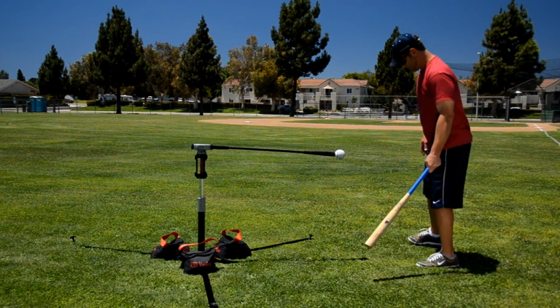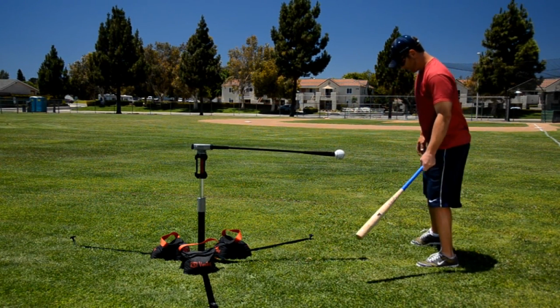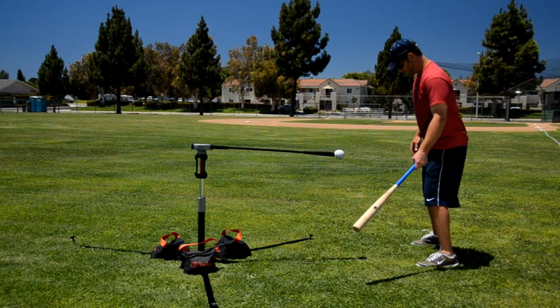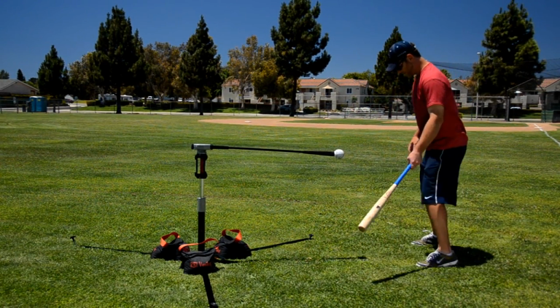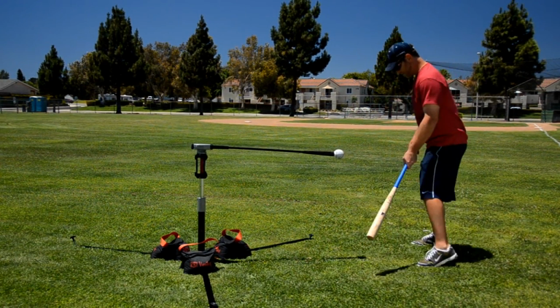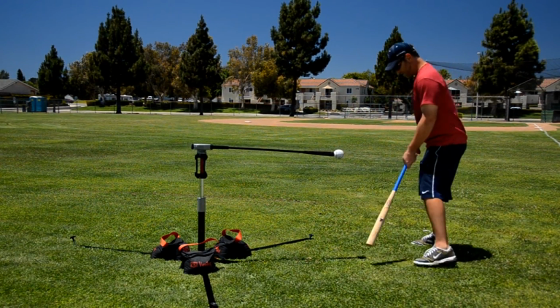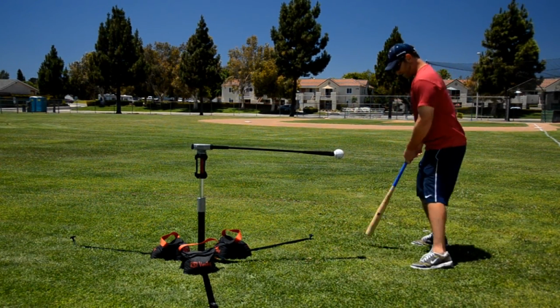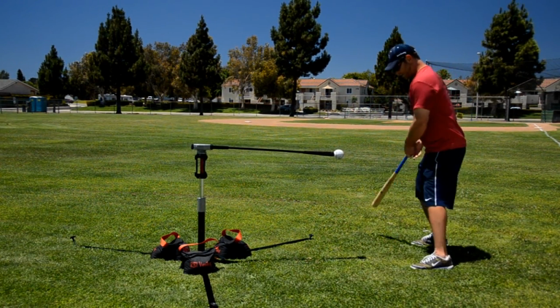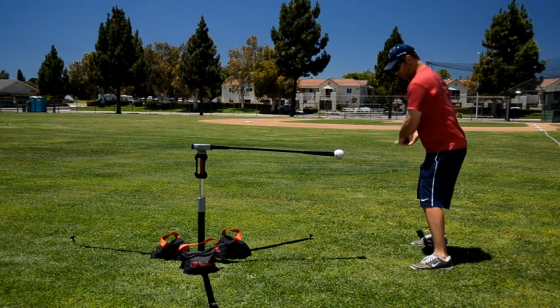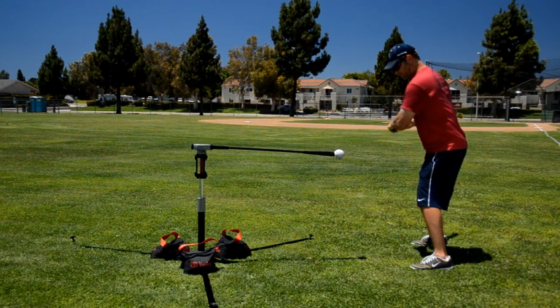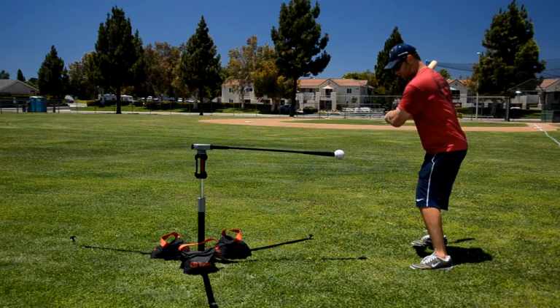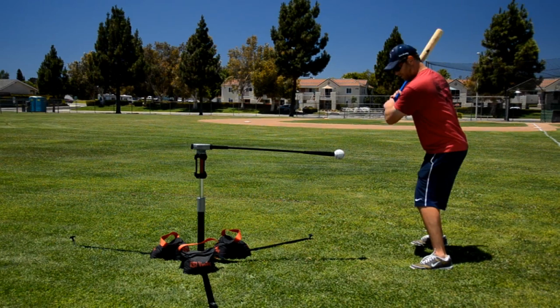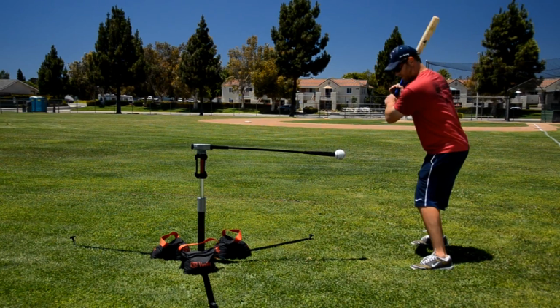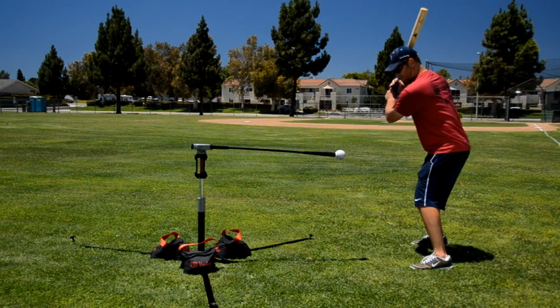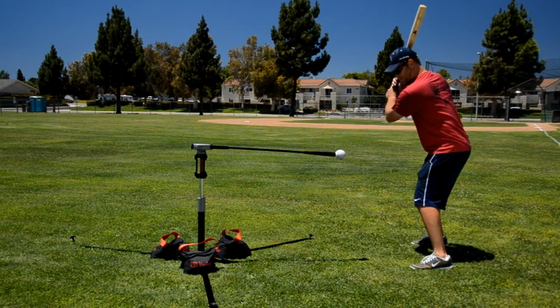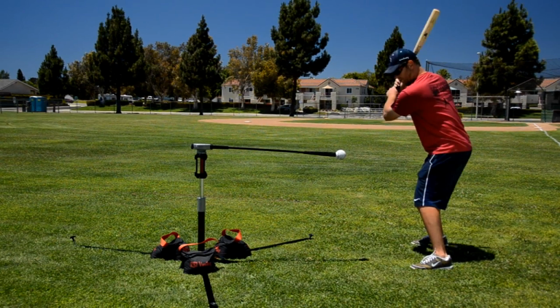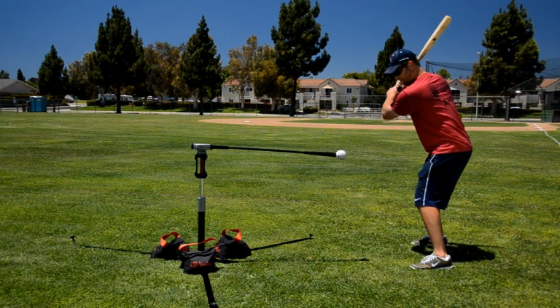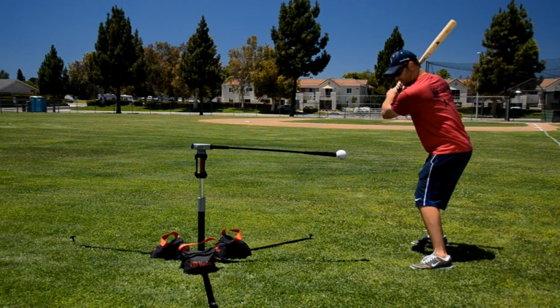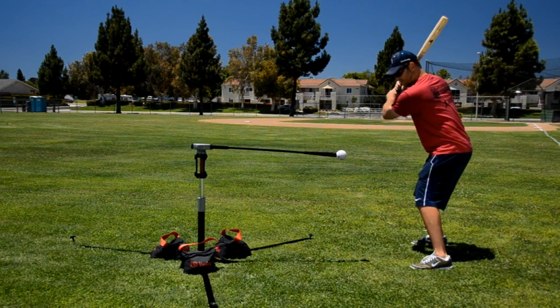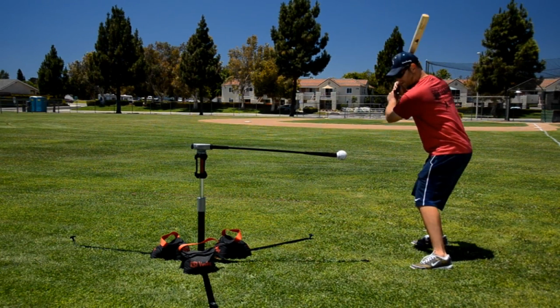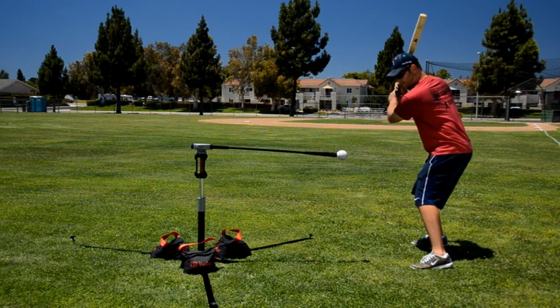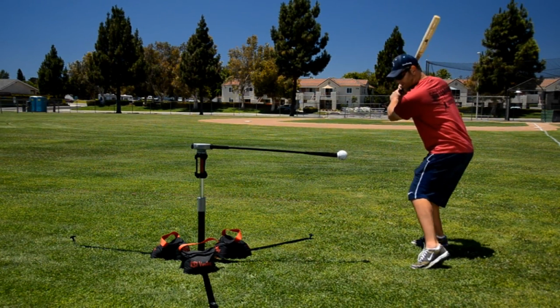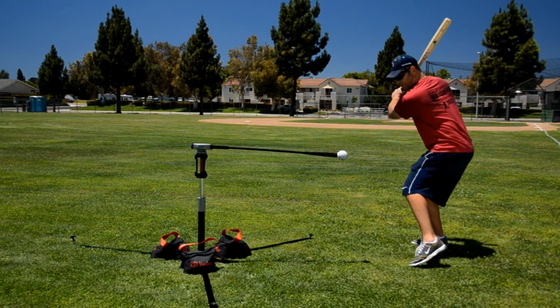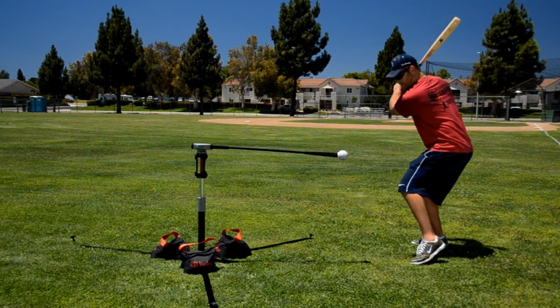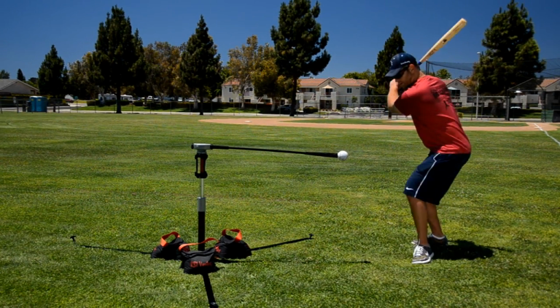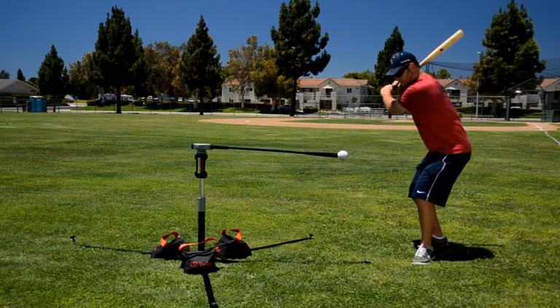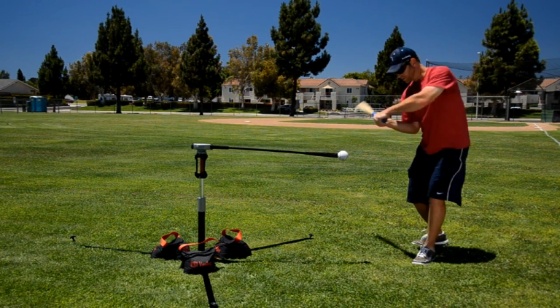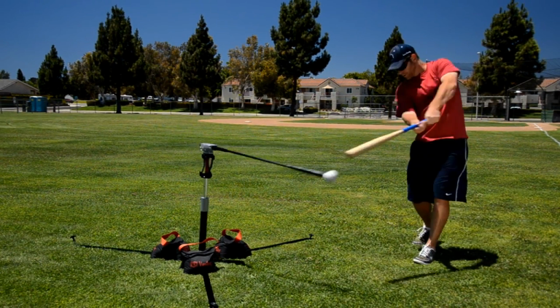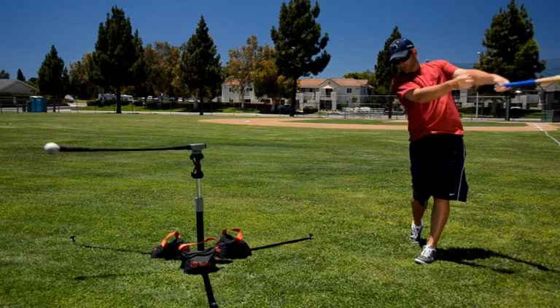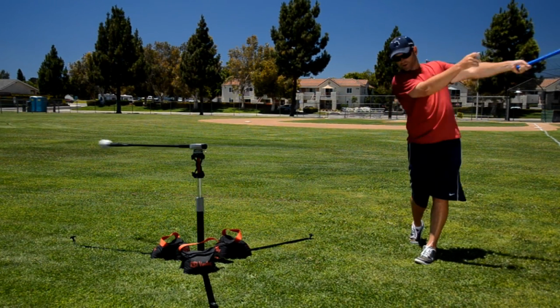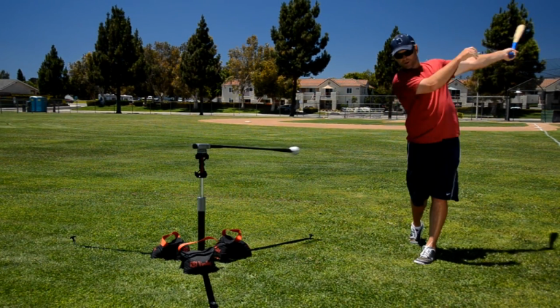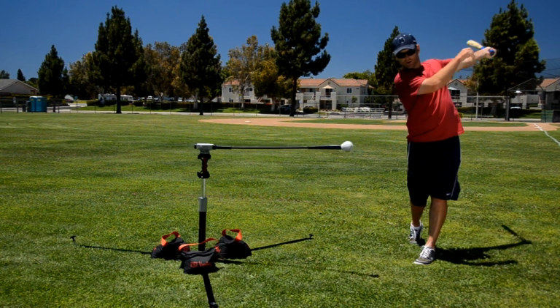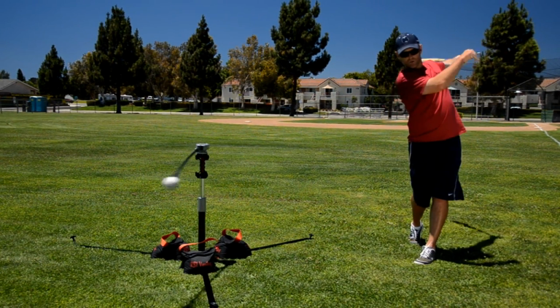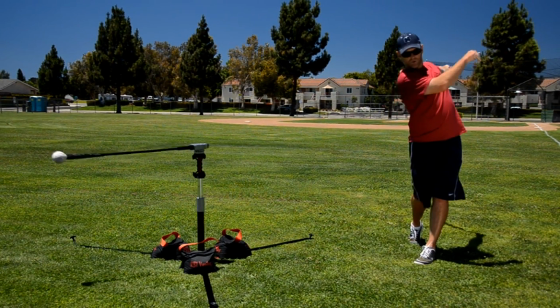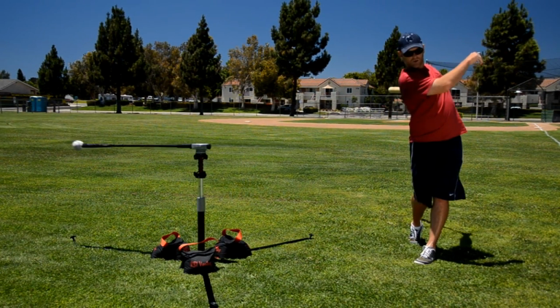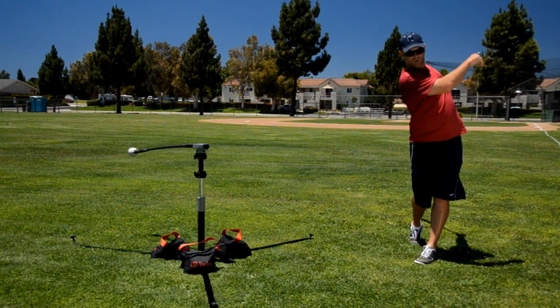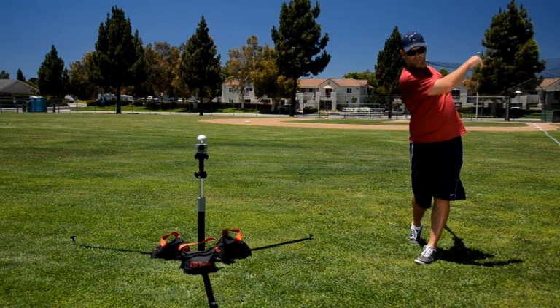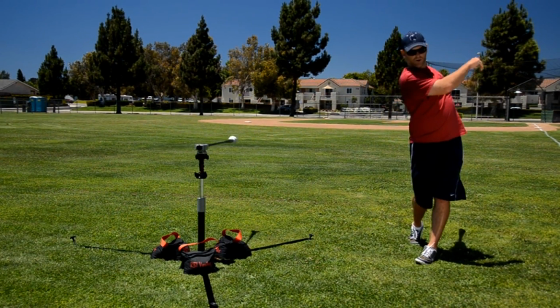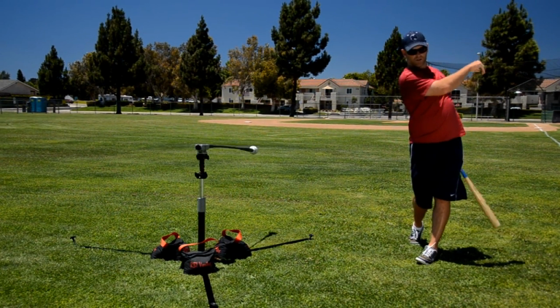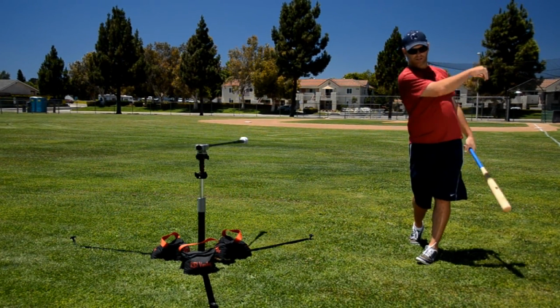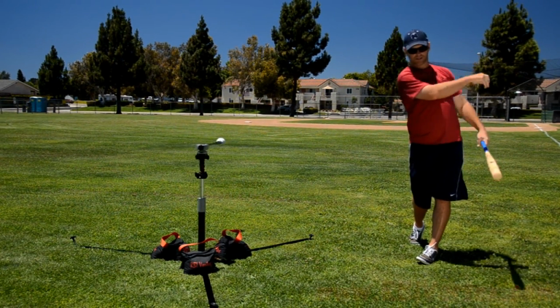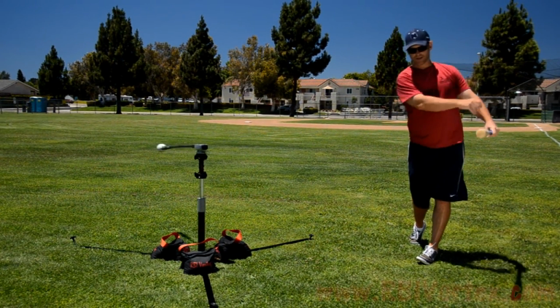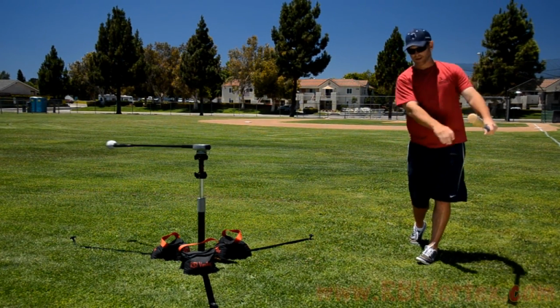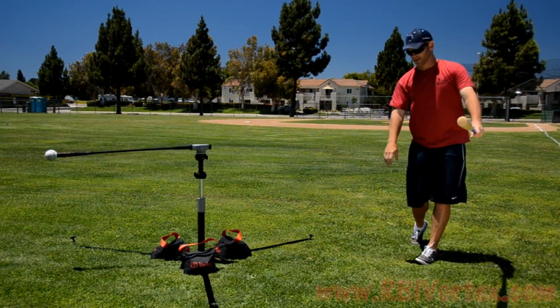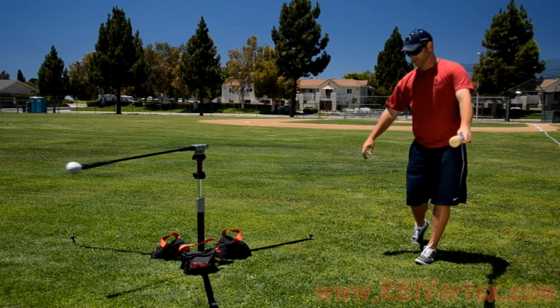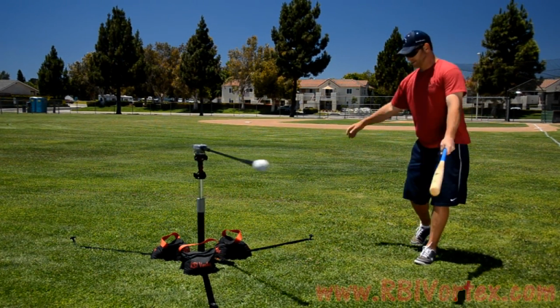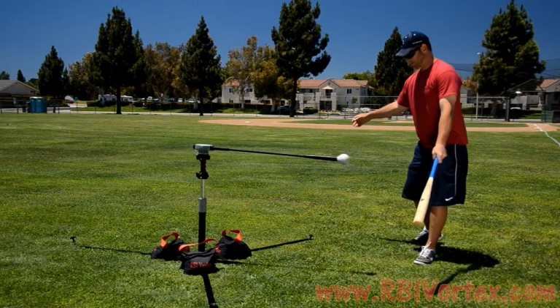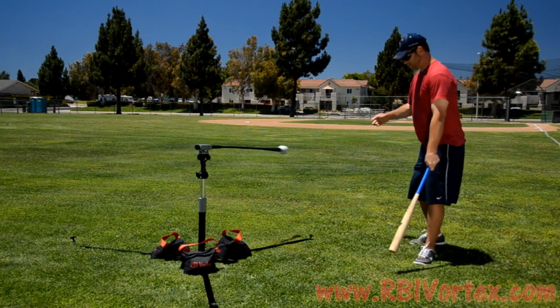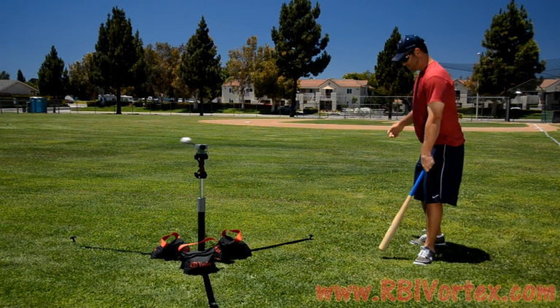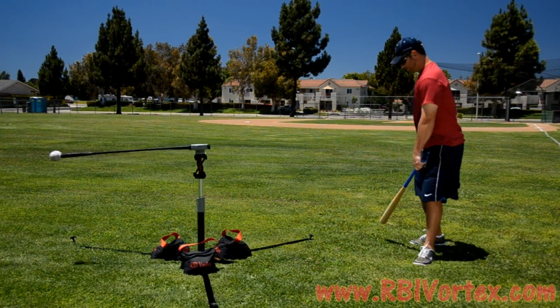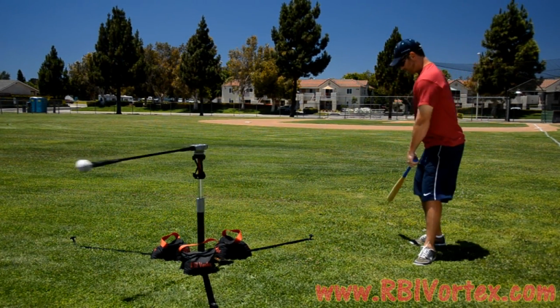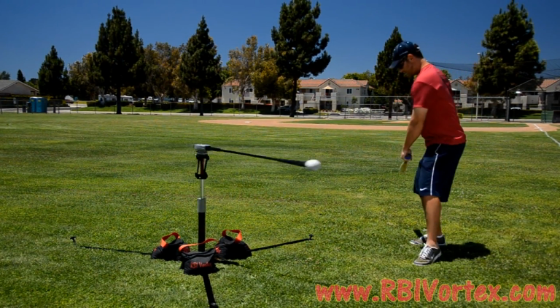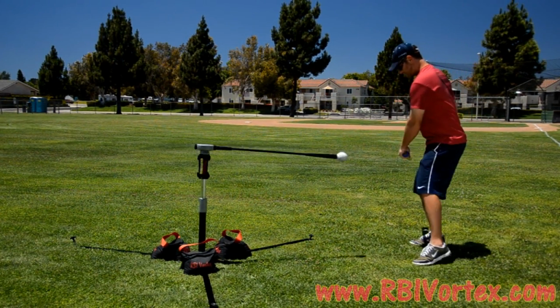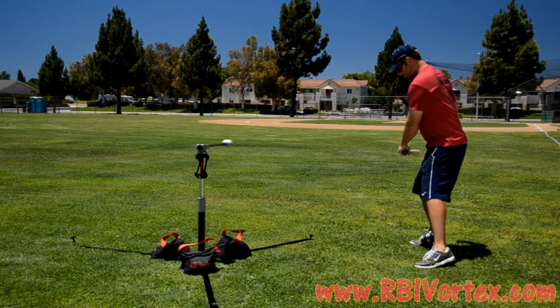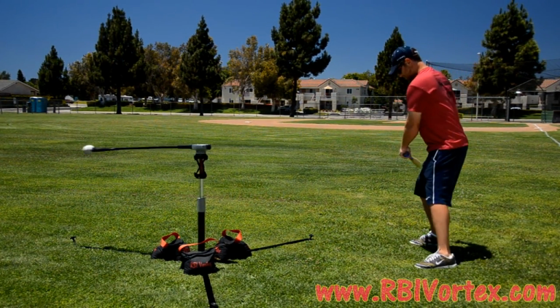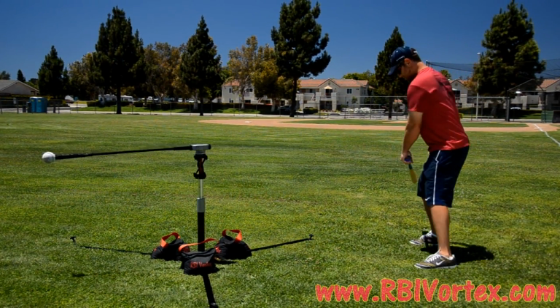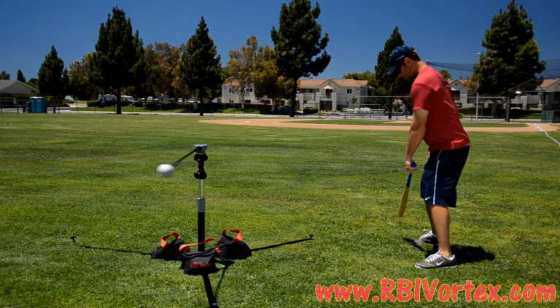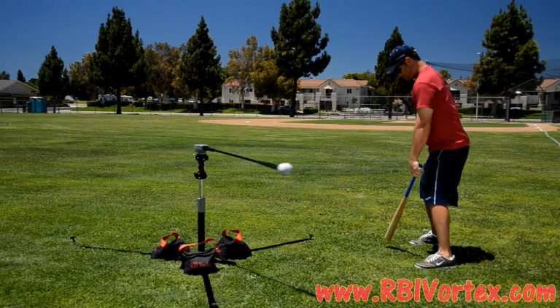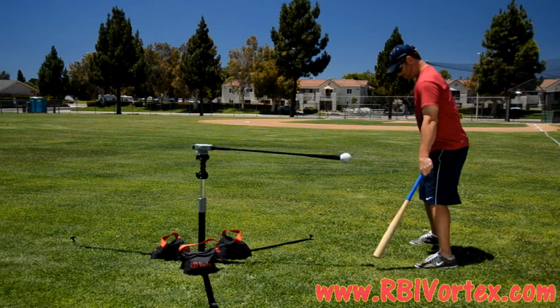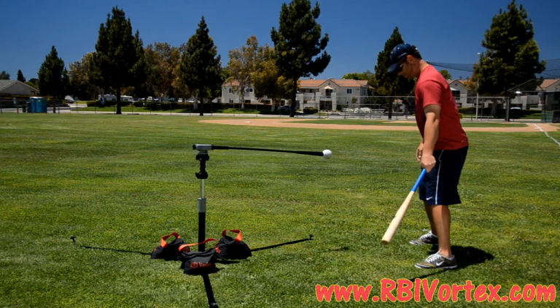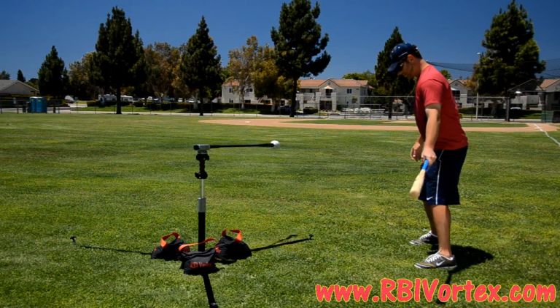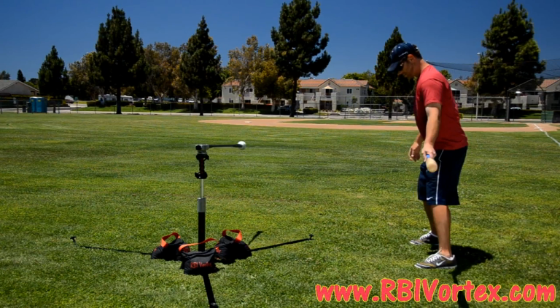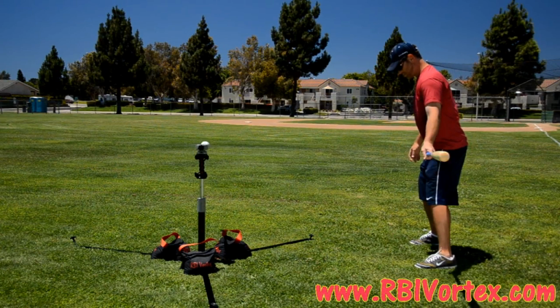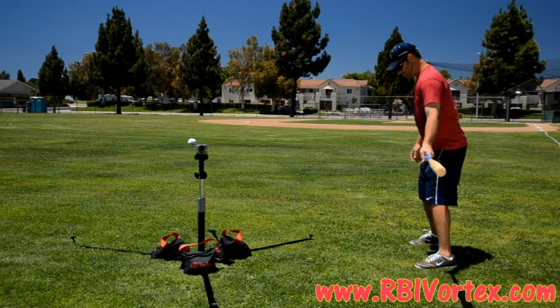If I stand closer, I can work on the ball inside and work on turning inside.